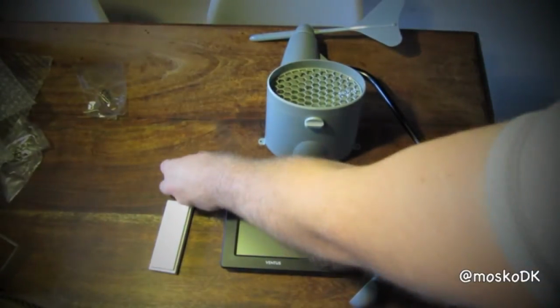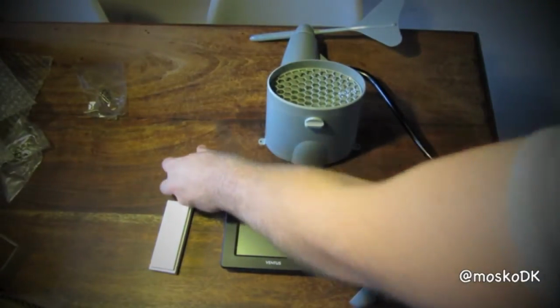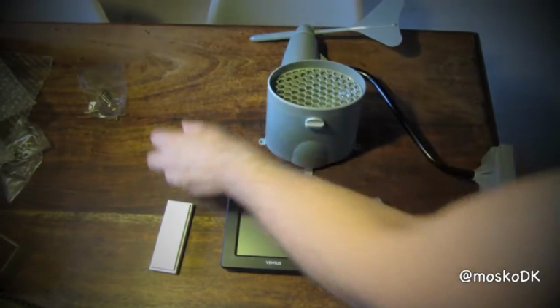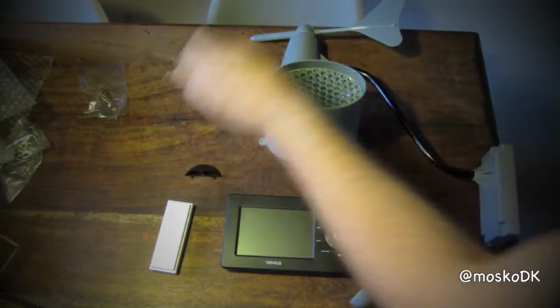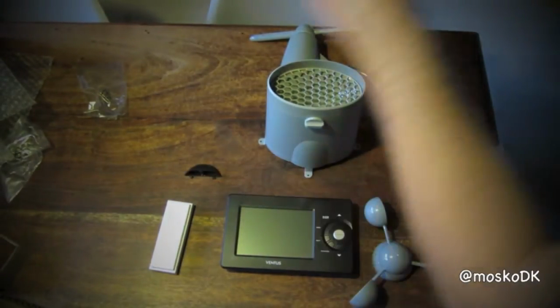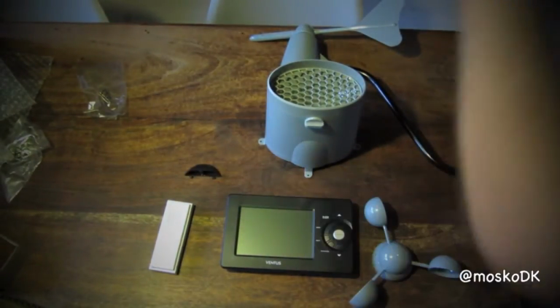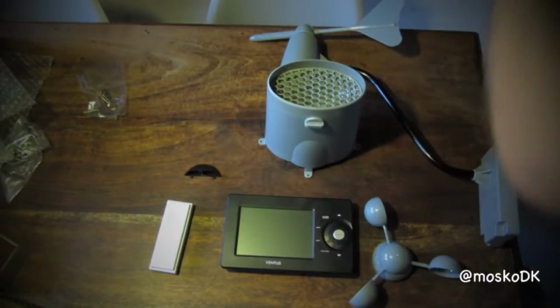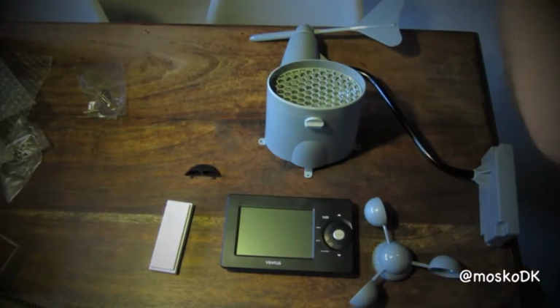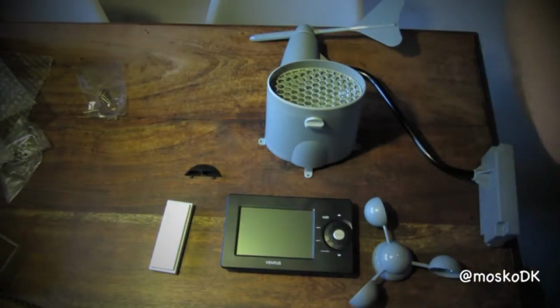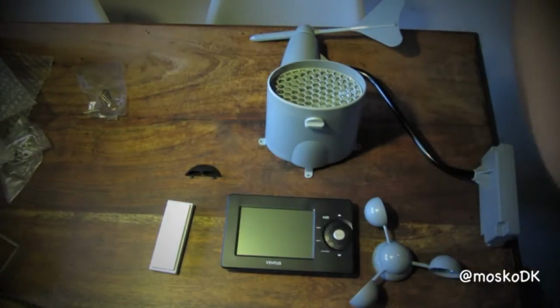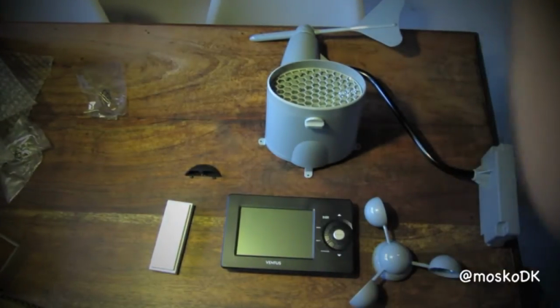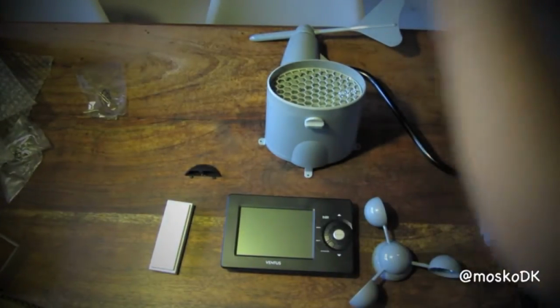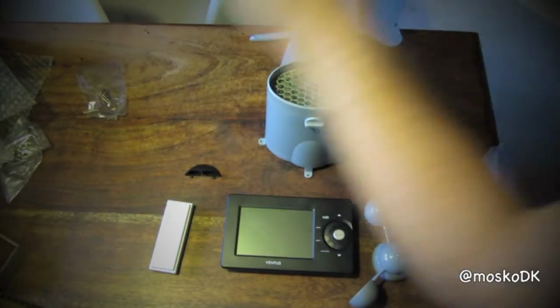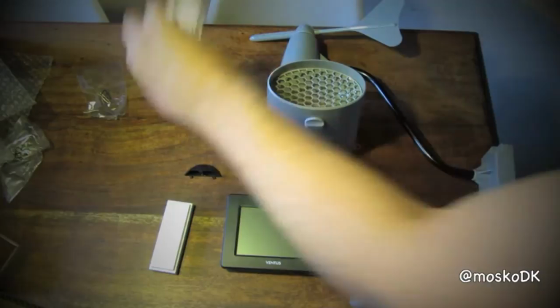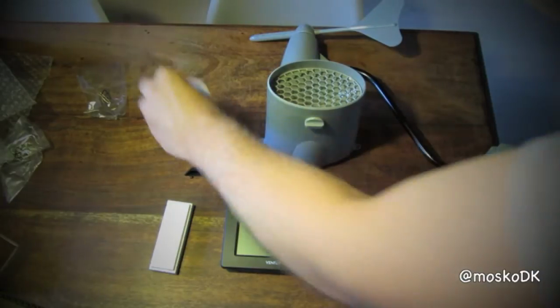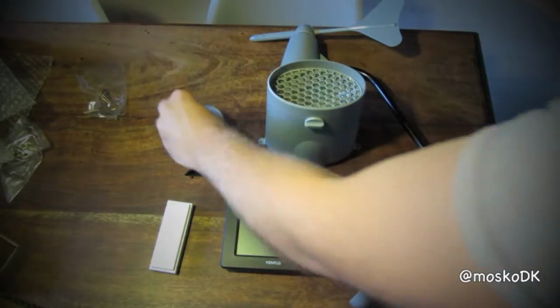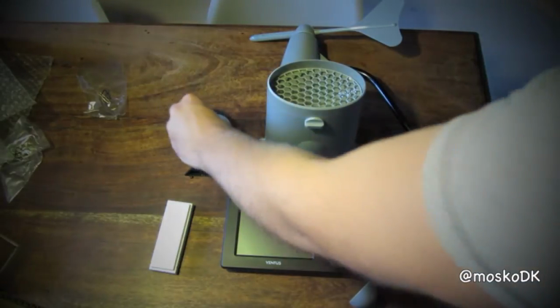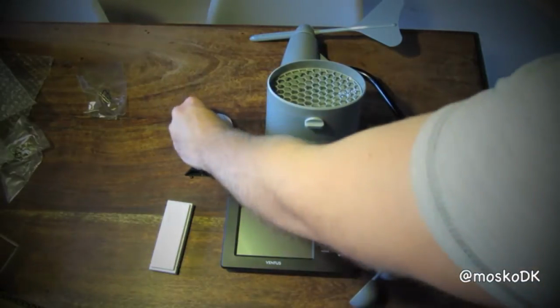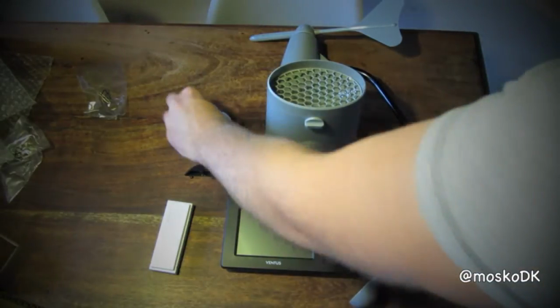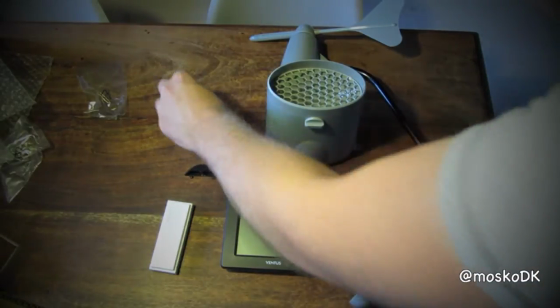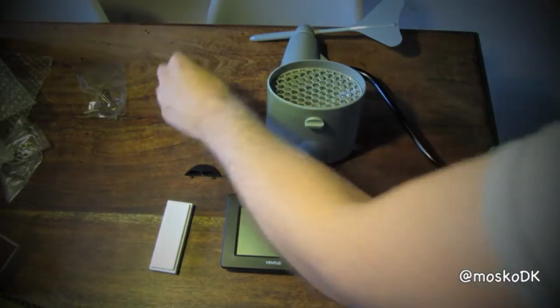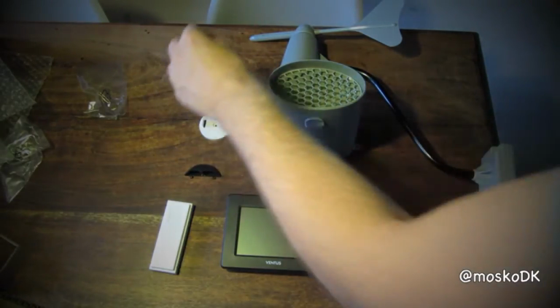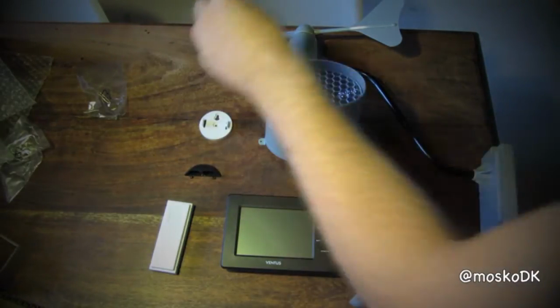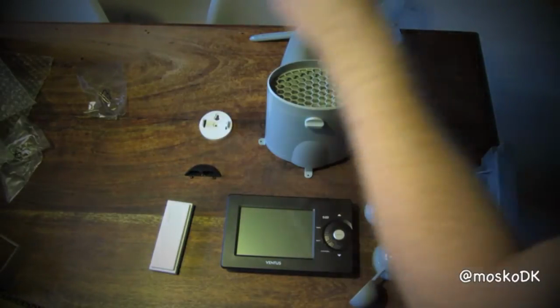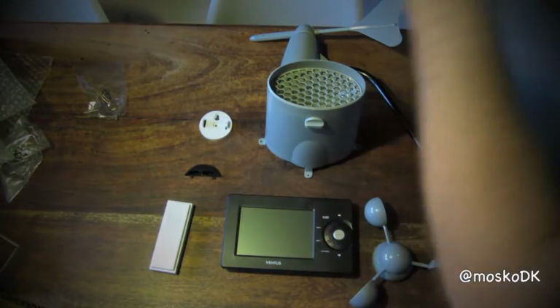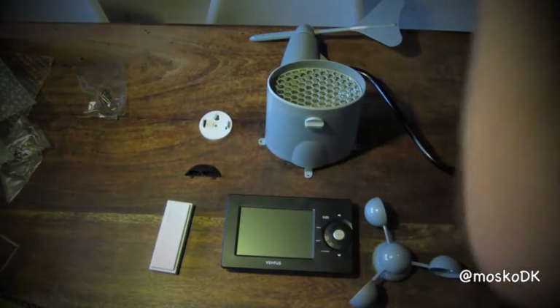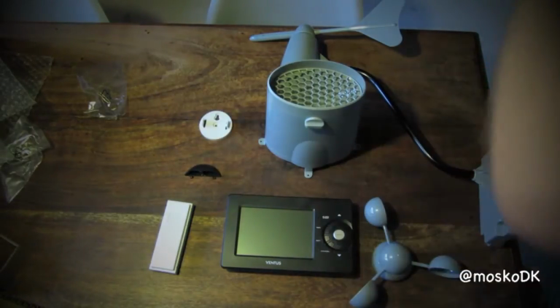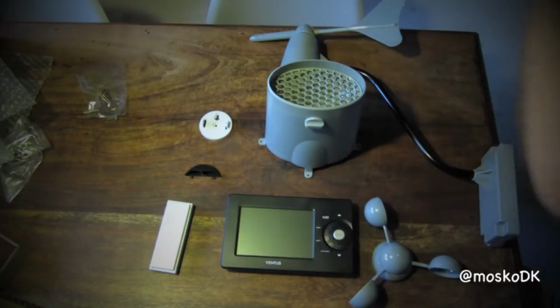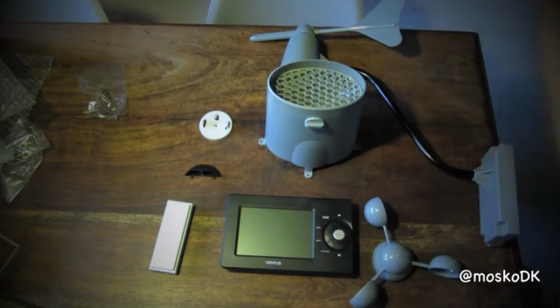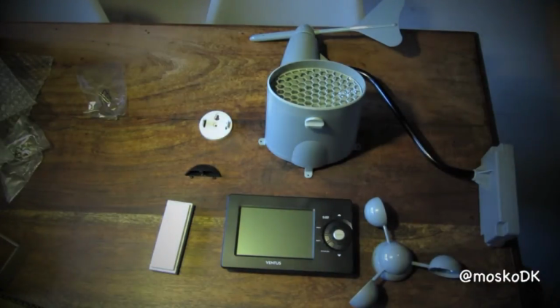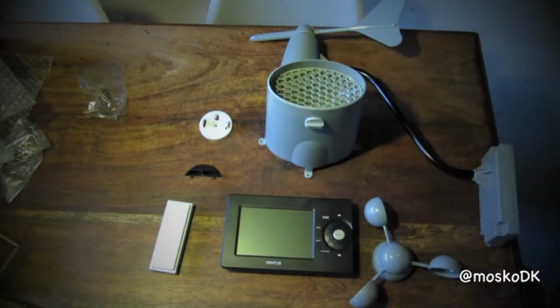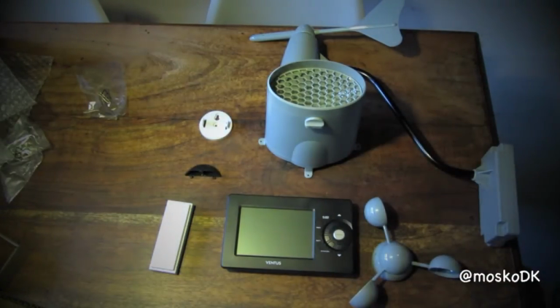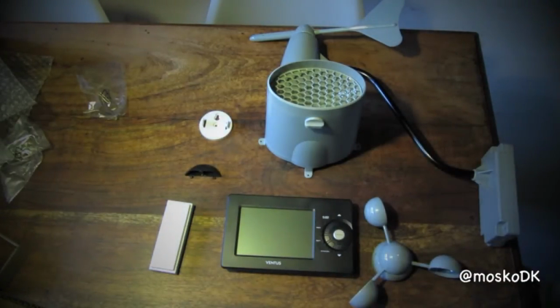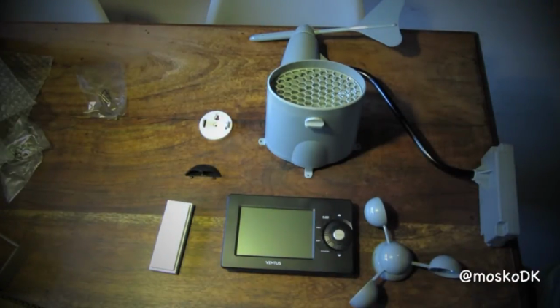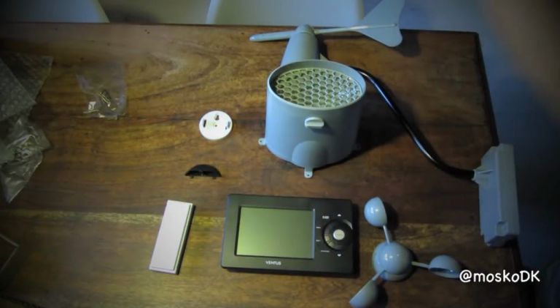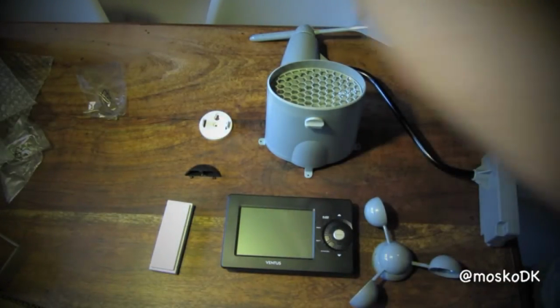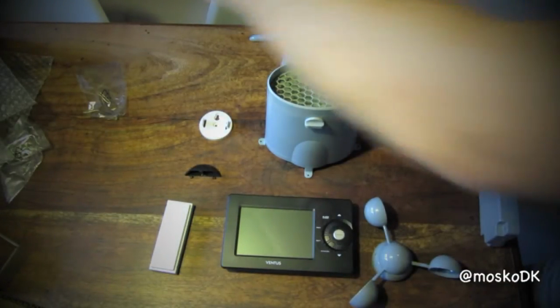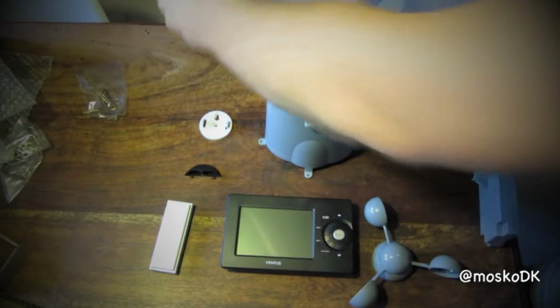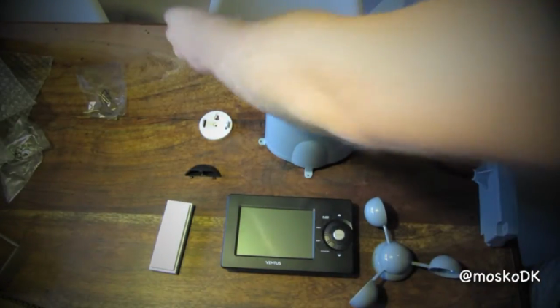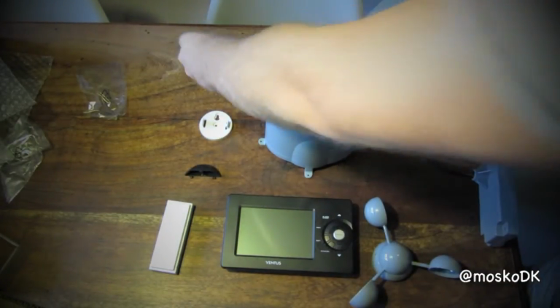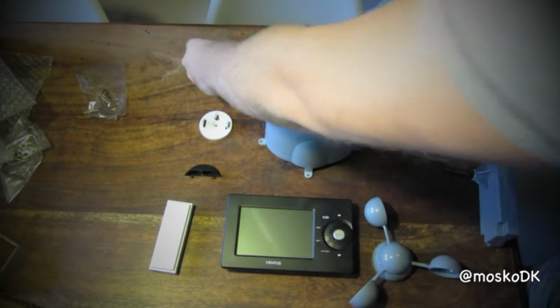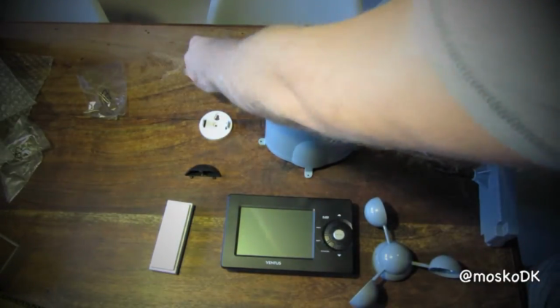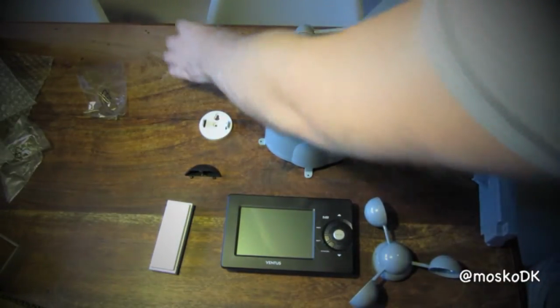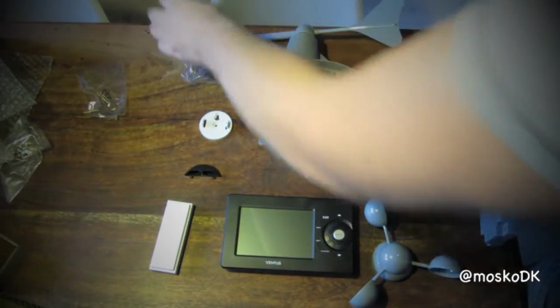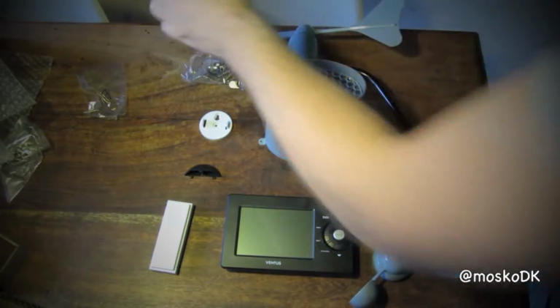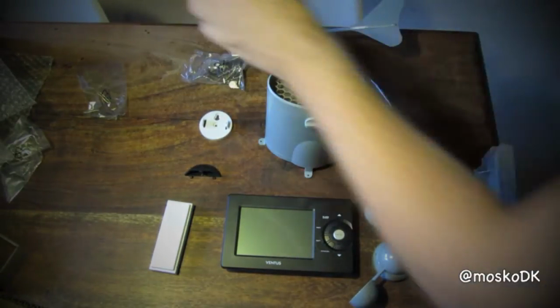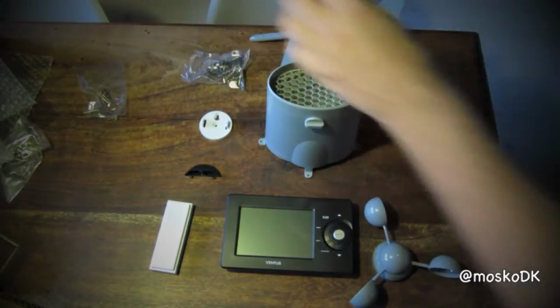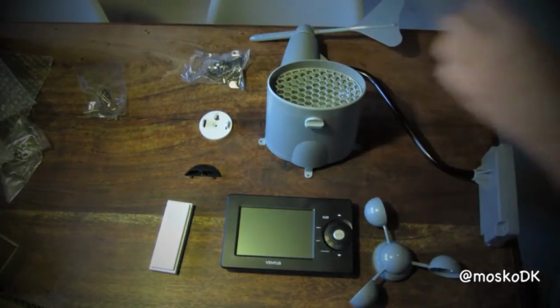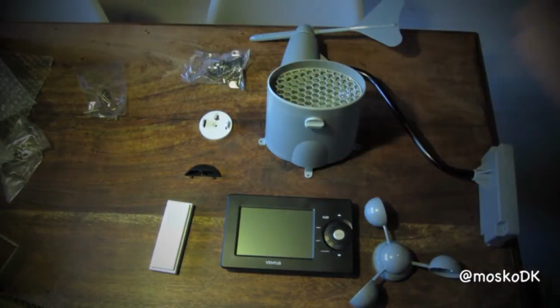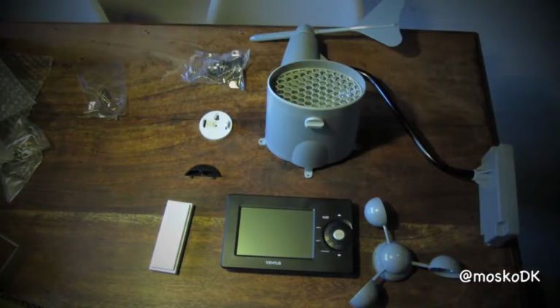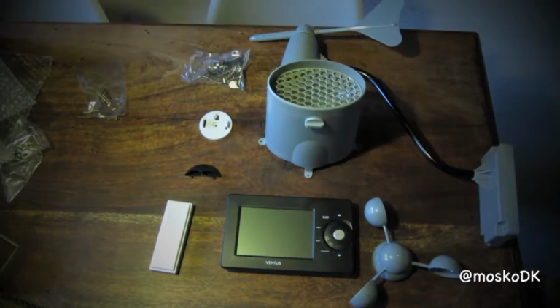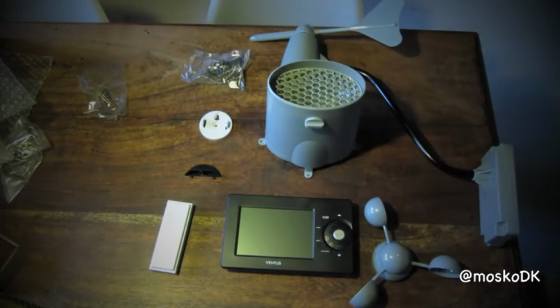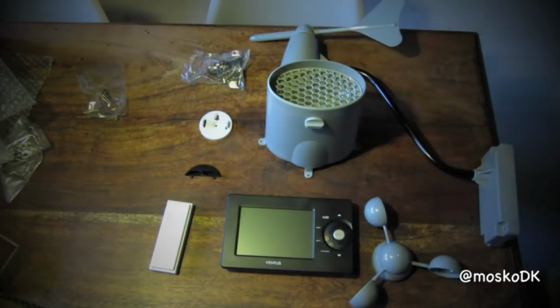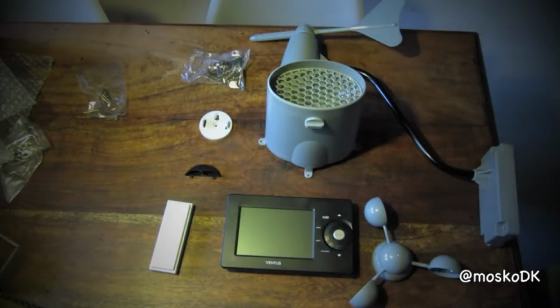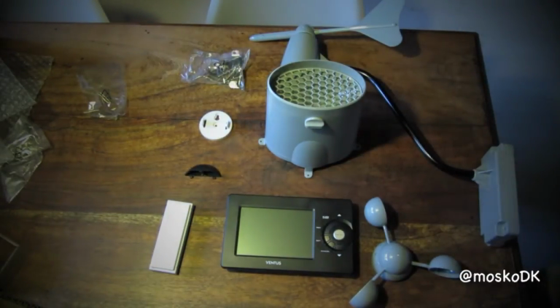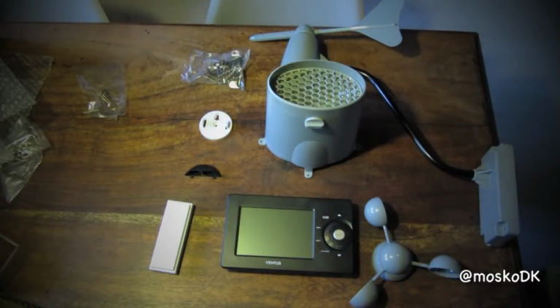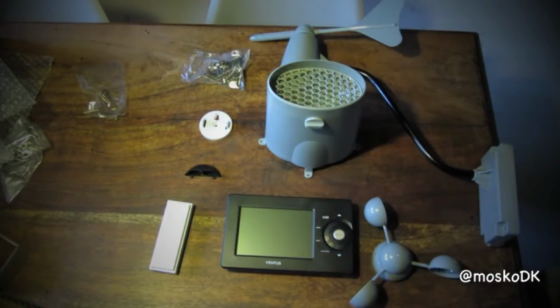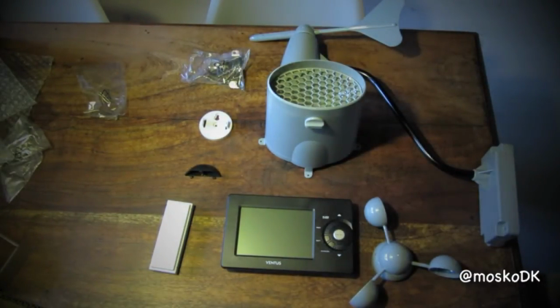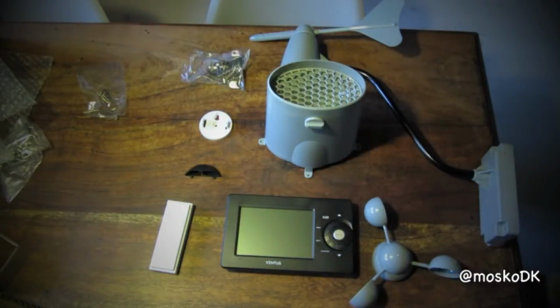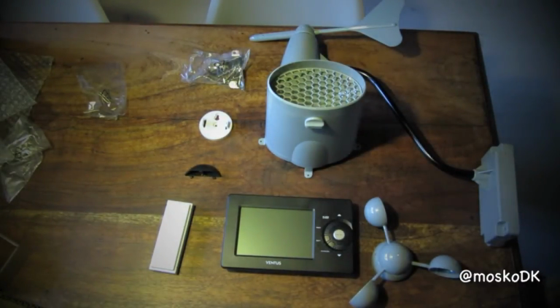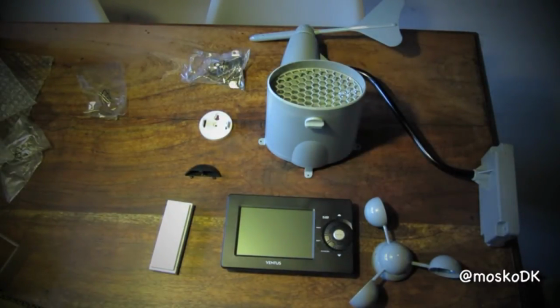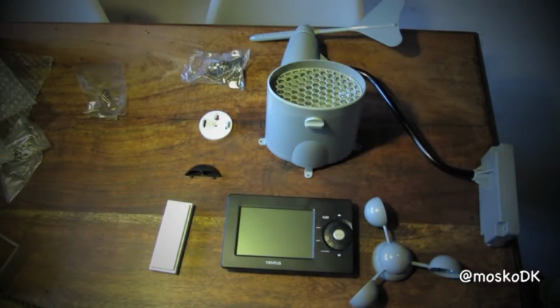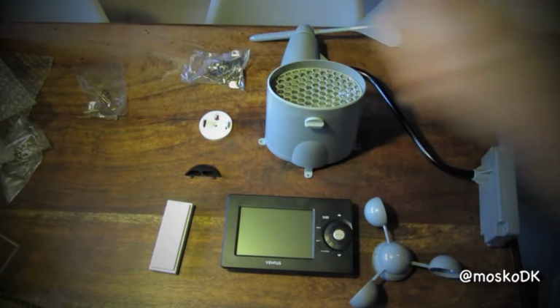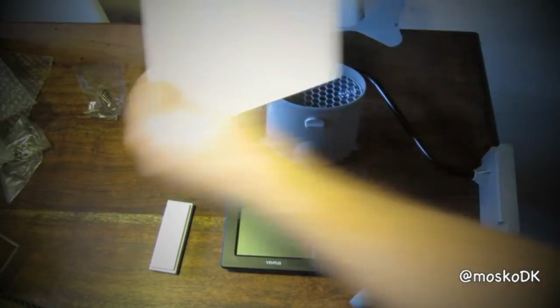And this wraps up the unboxing of the Ventus W827 weather station.